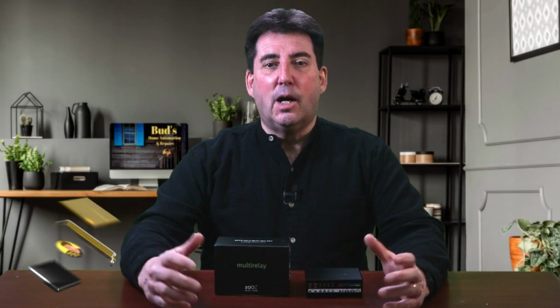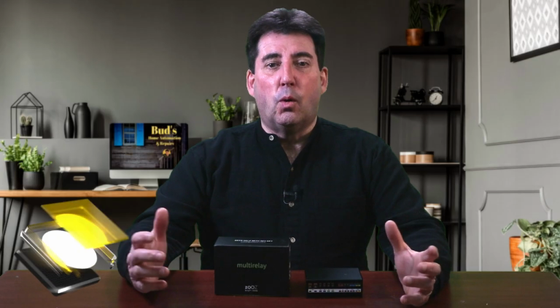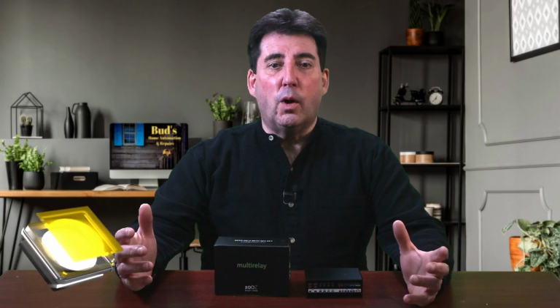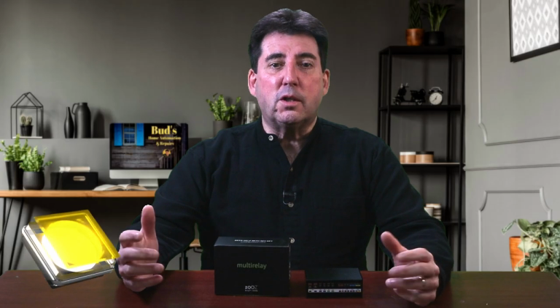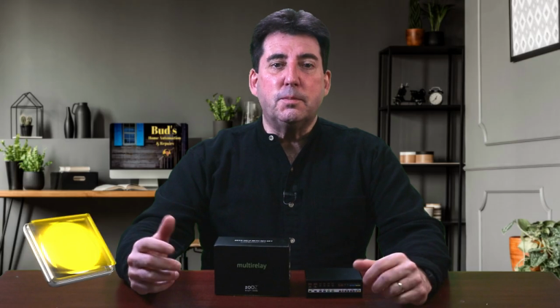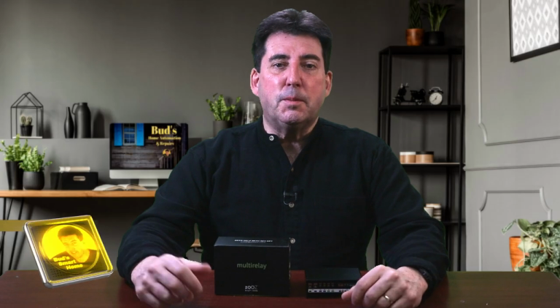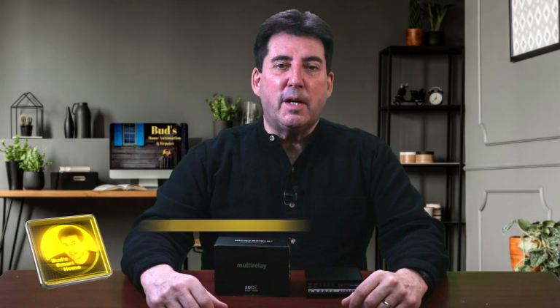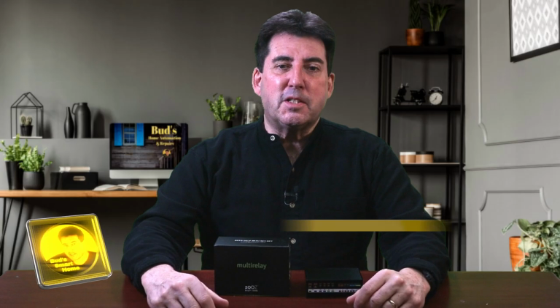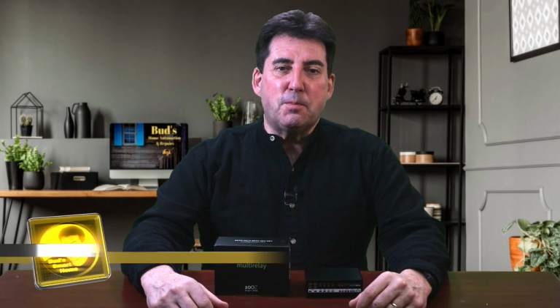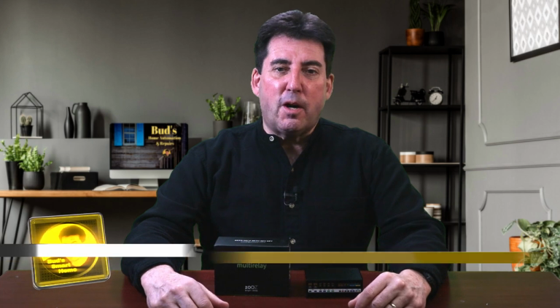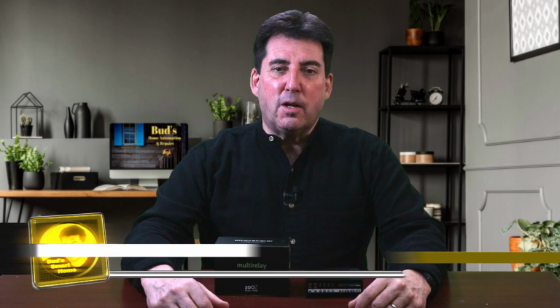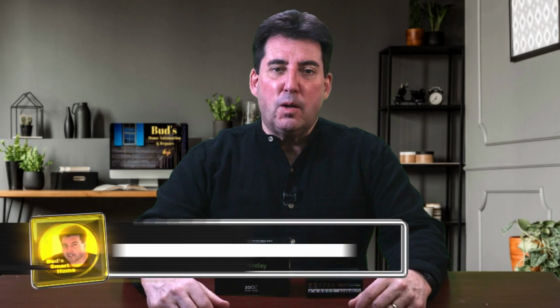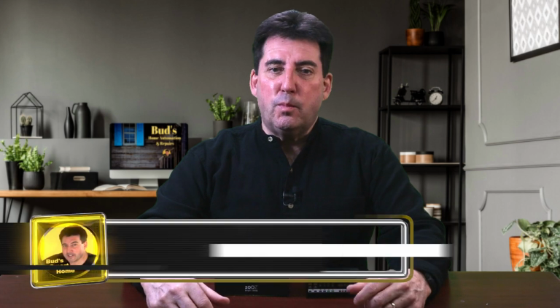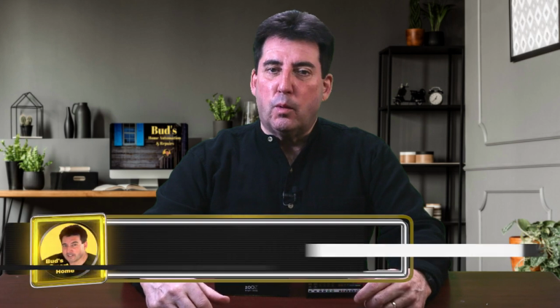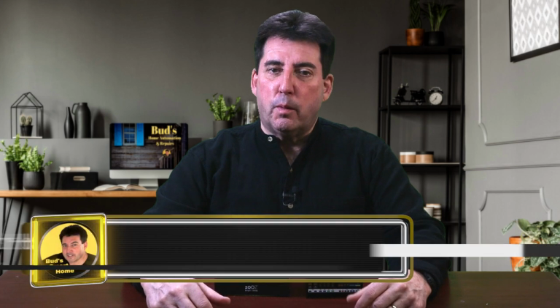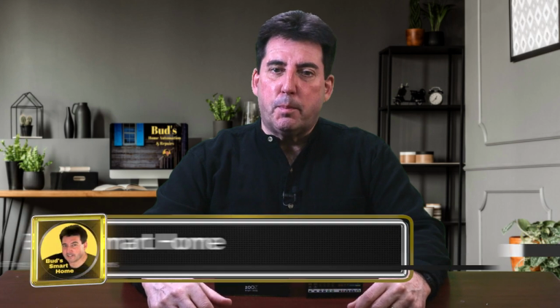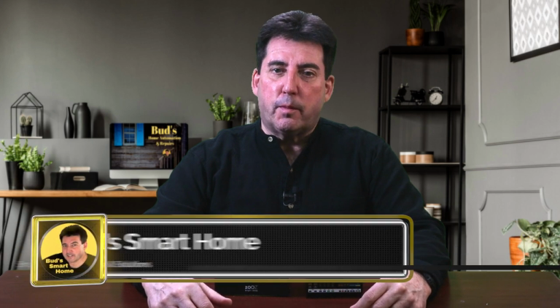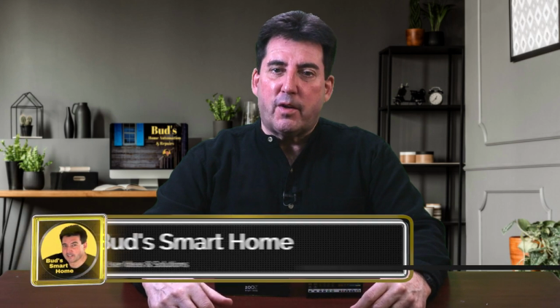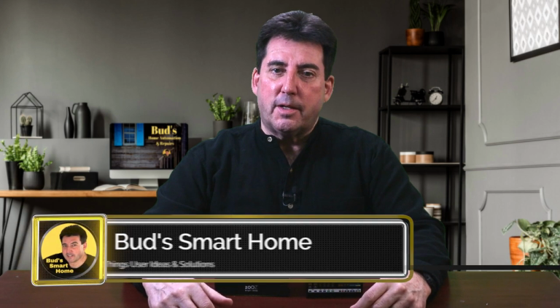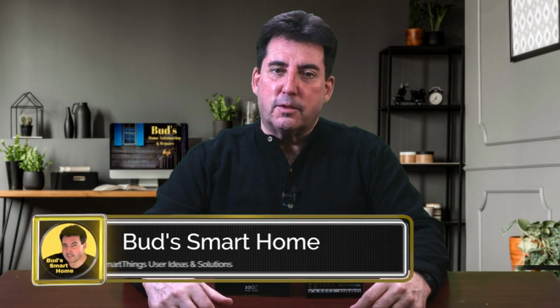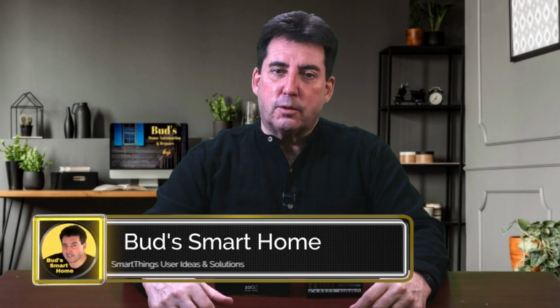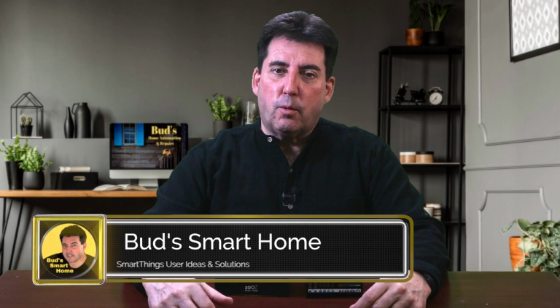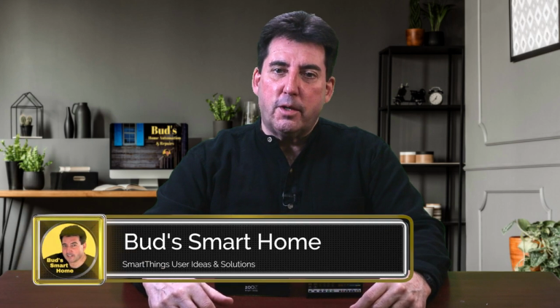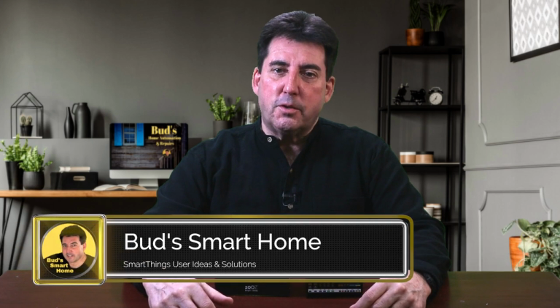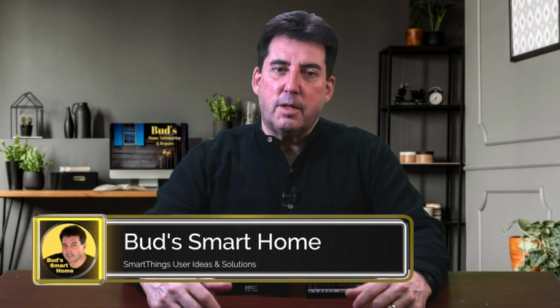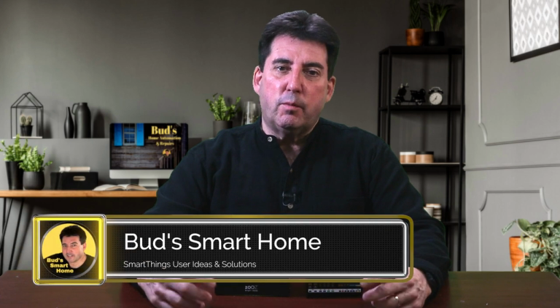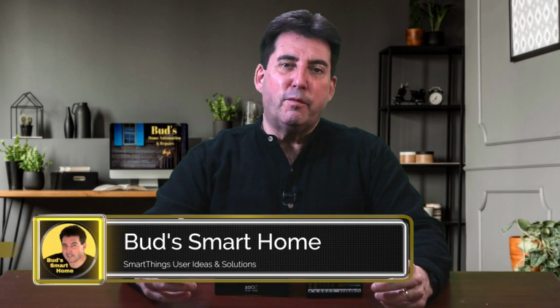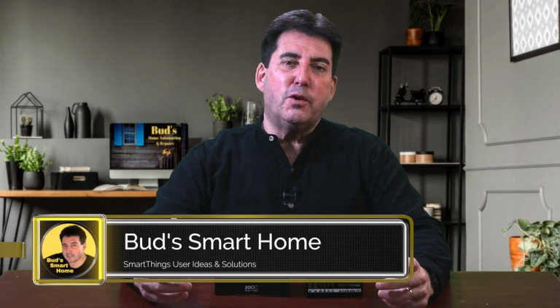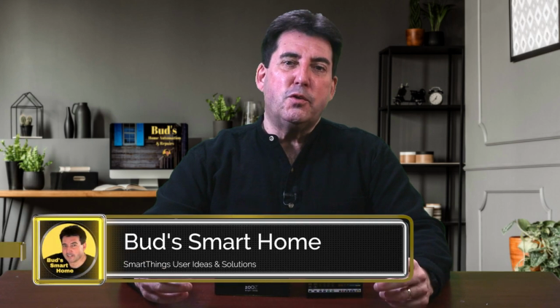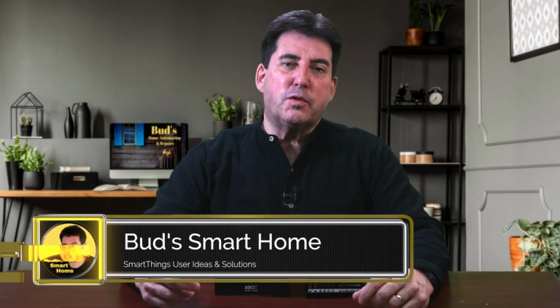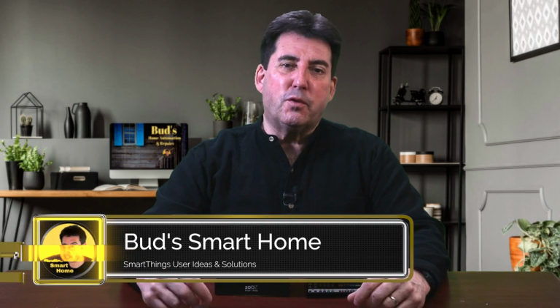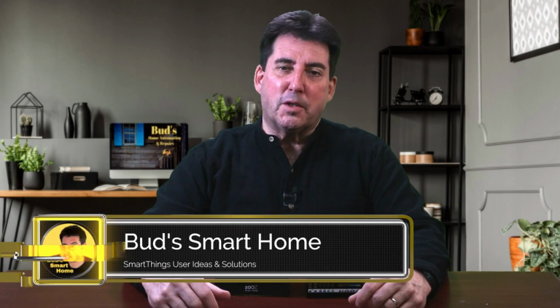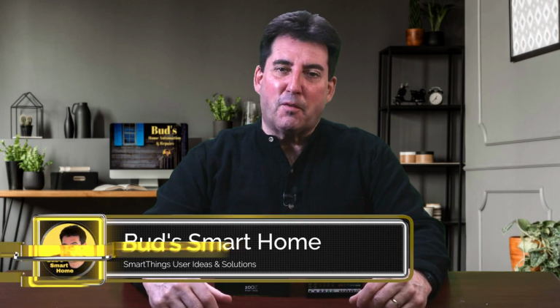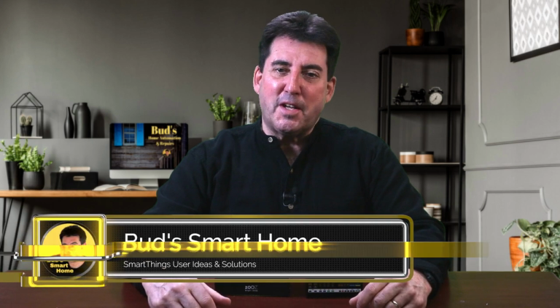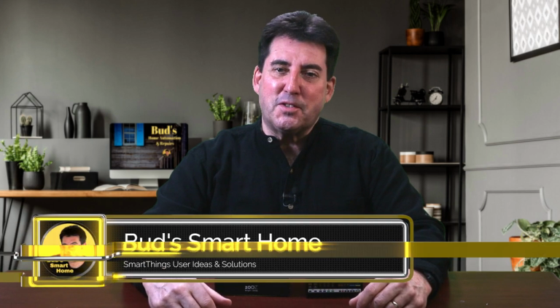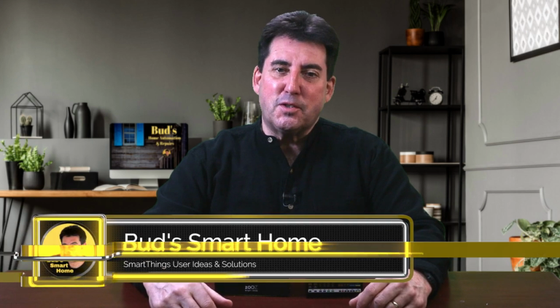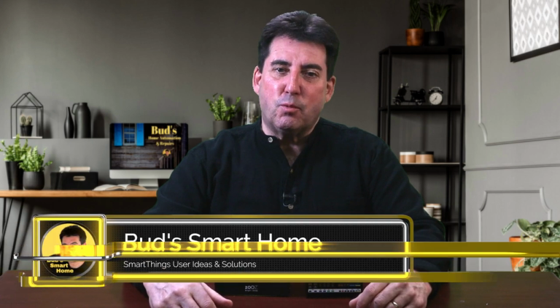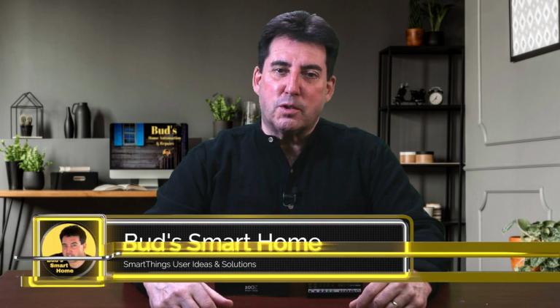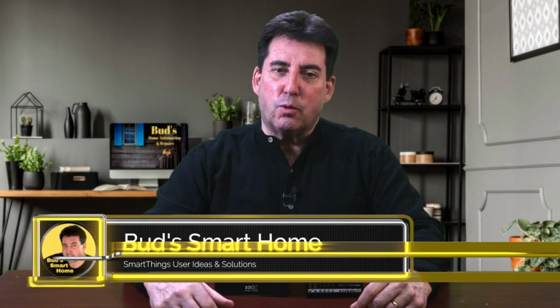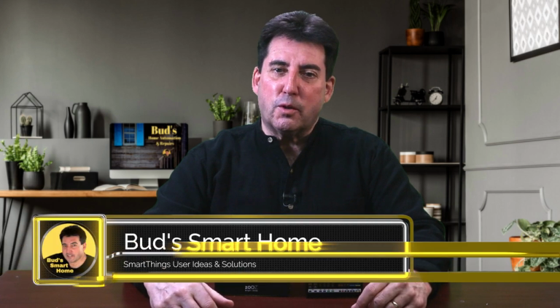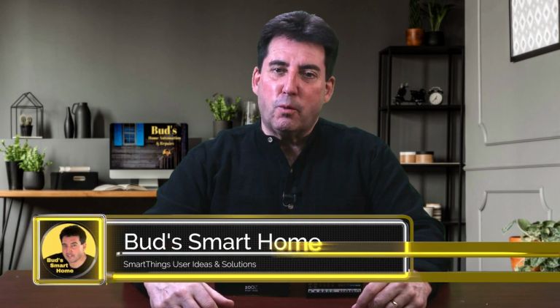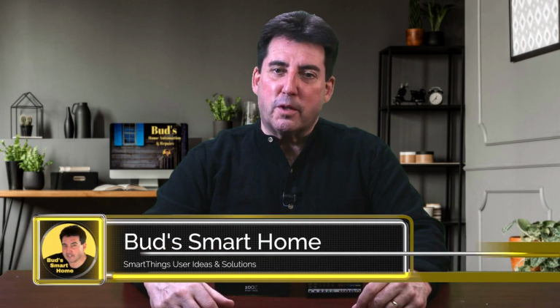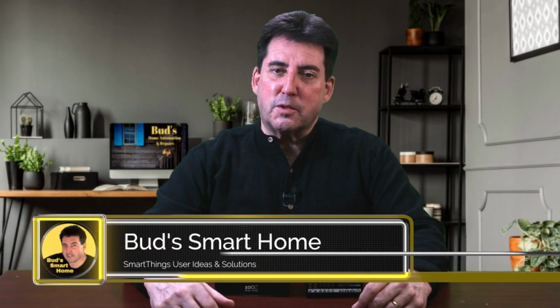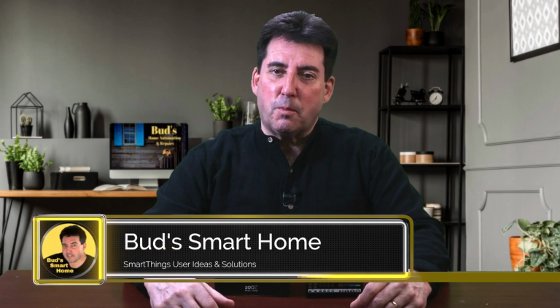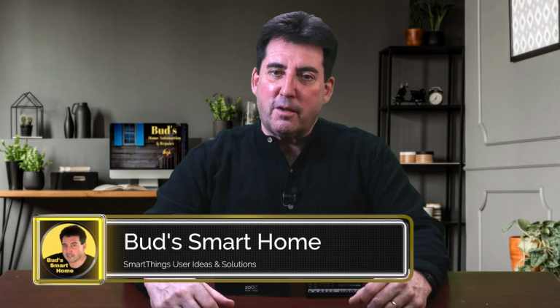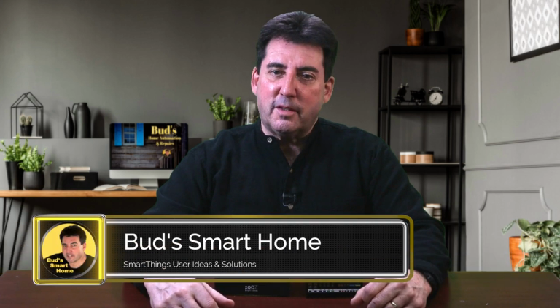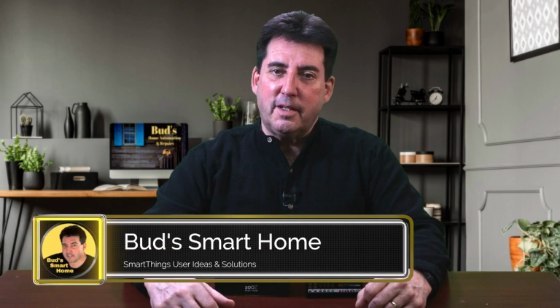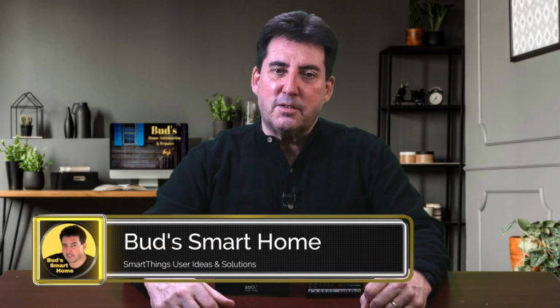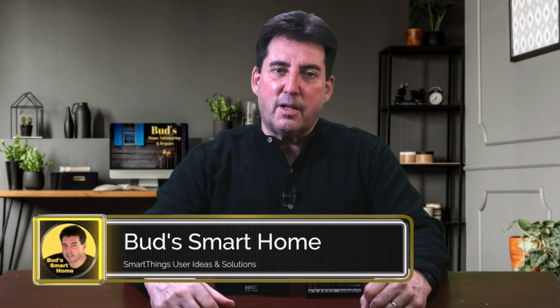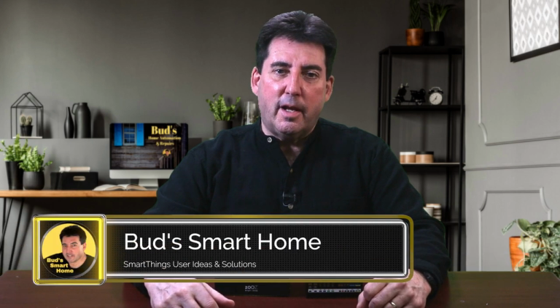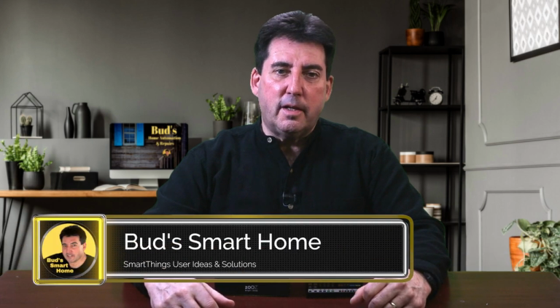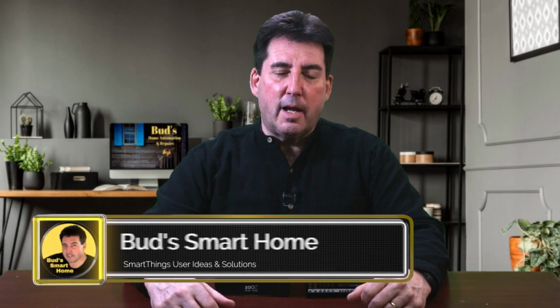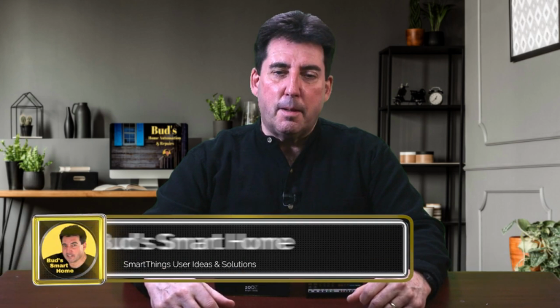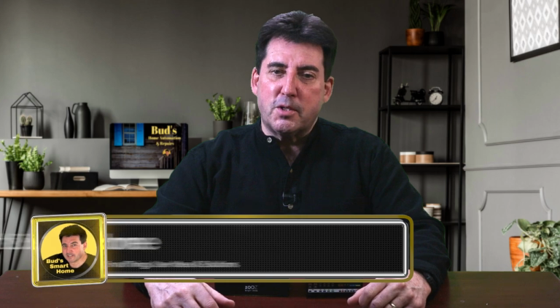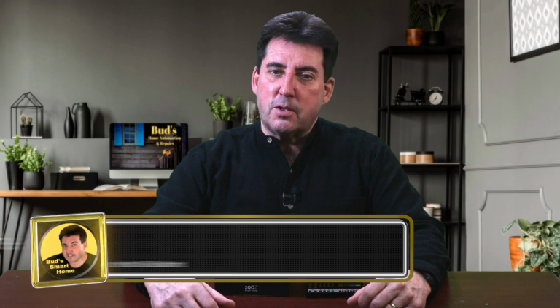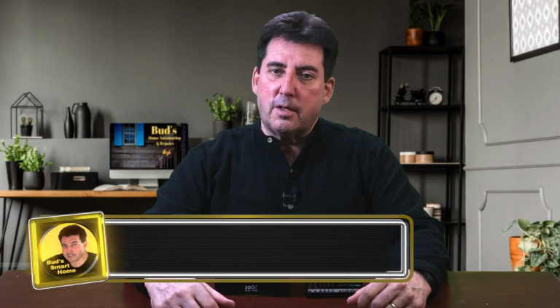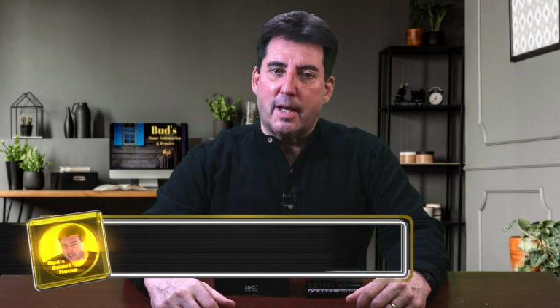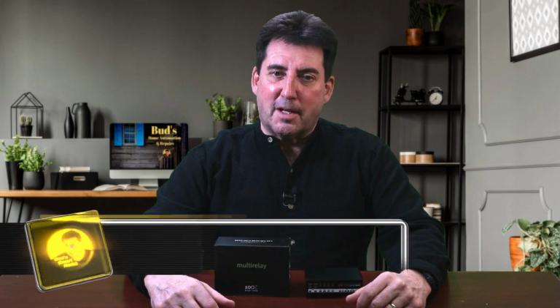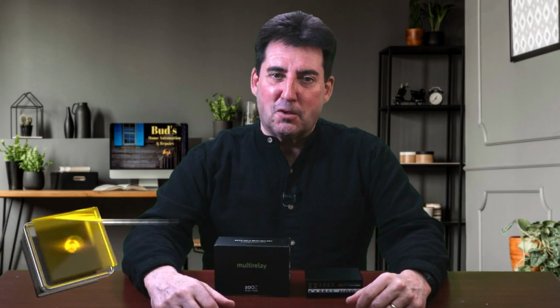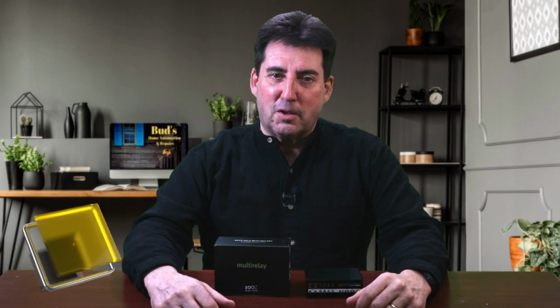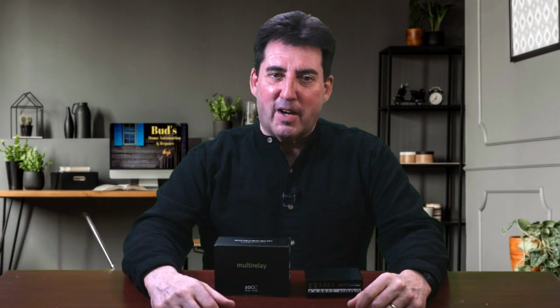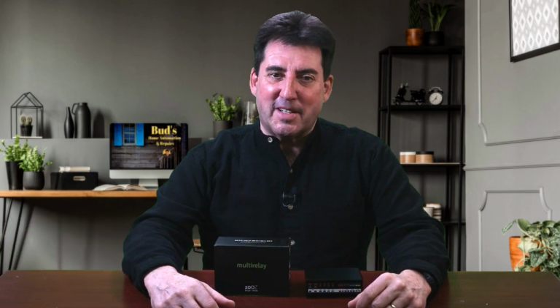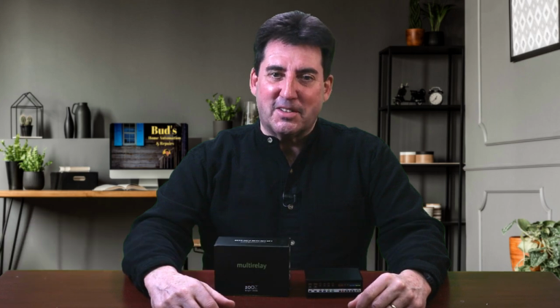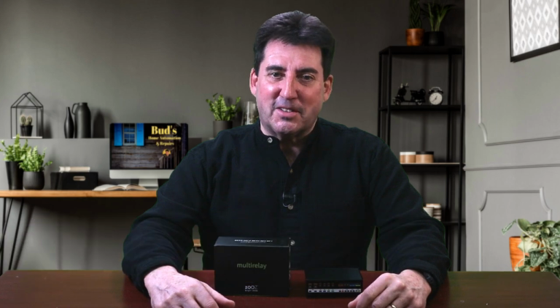Welcome to Bud's Smart Home, where we provide tutorials and reviews for devices which work with SmartThings and Amazon Echo devices.